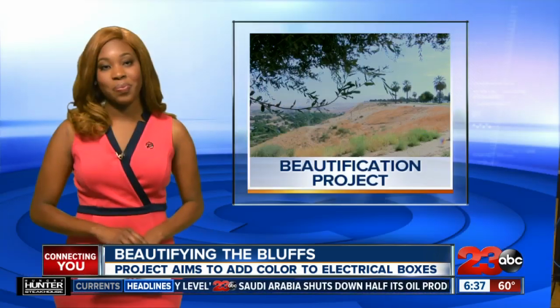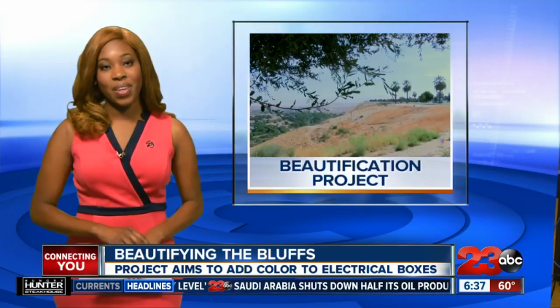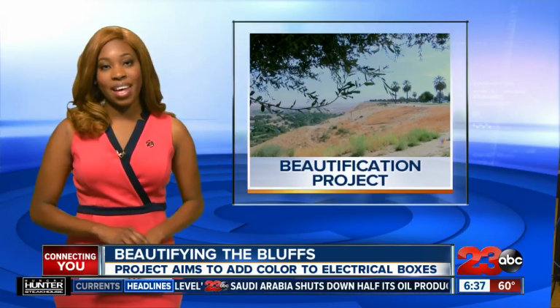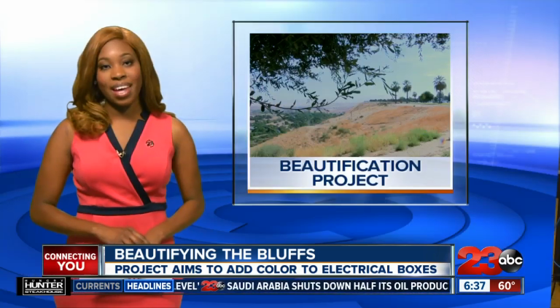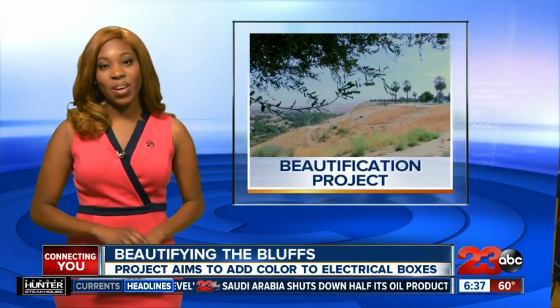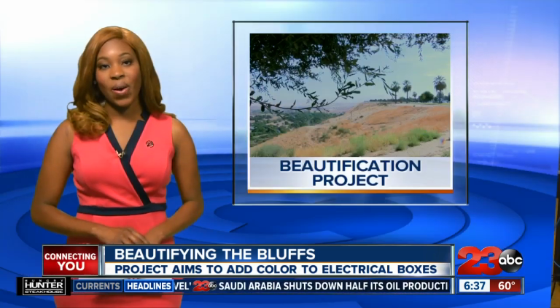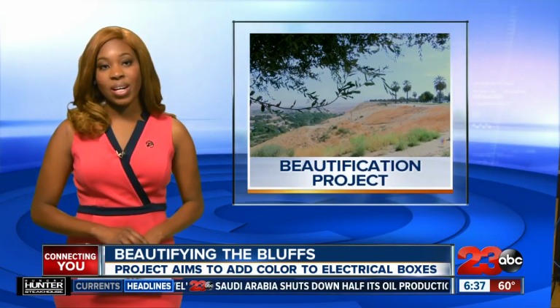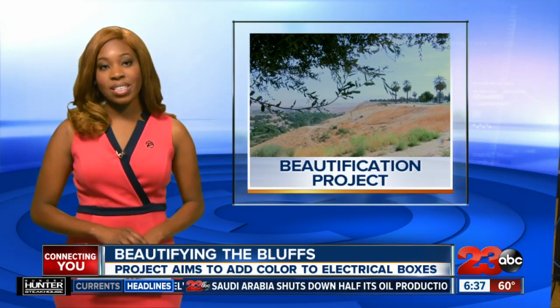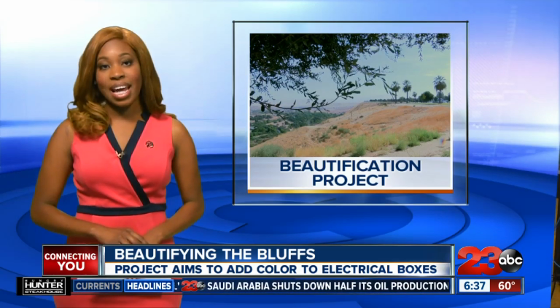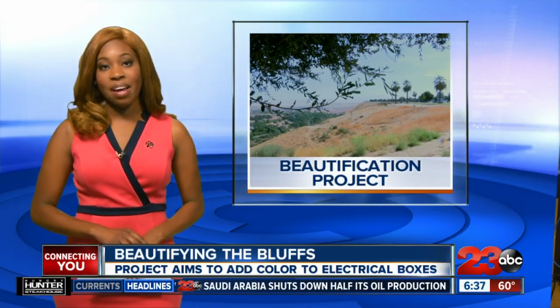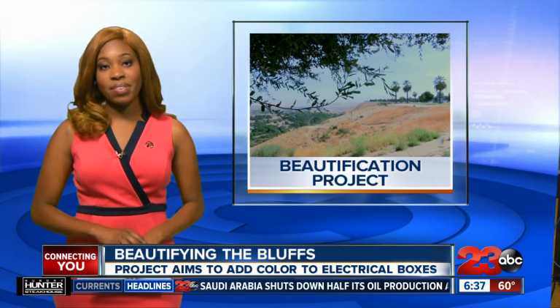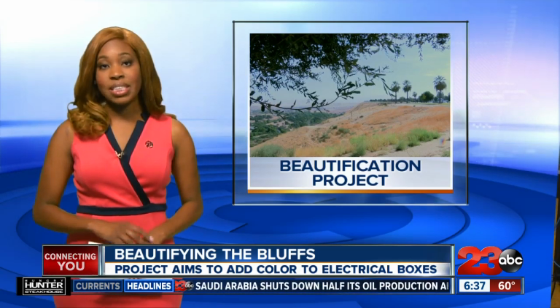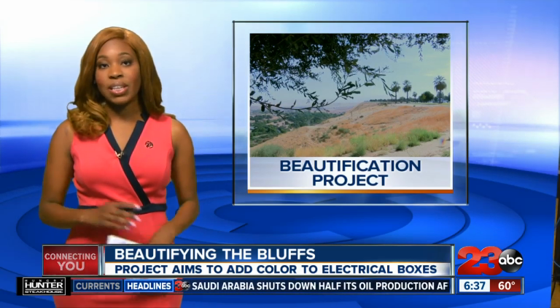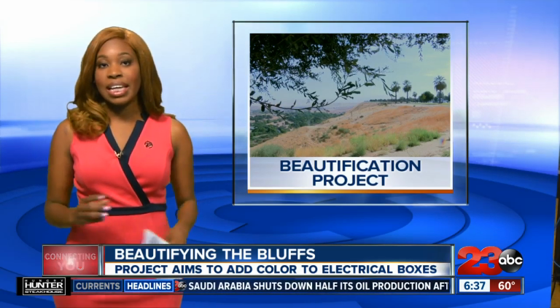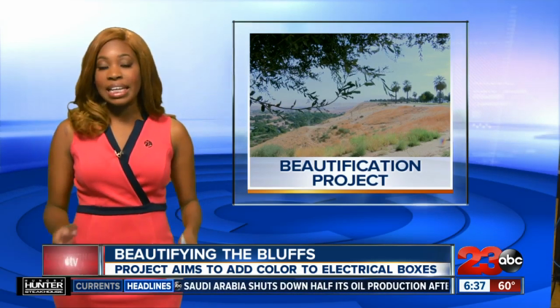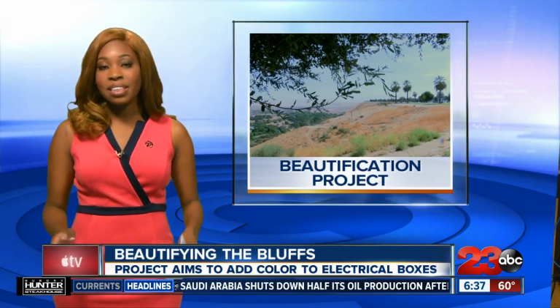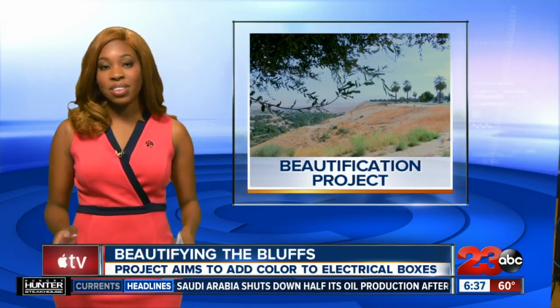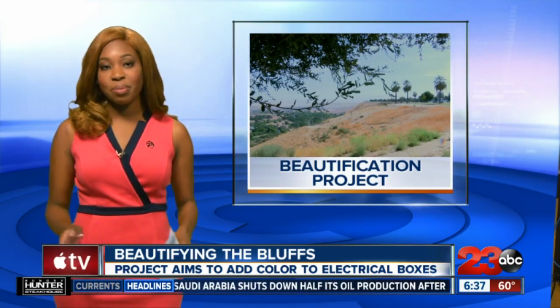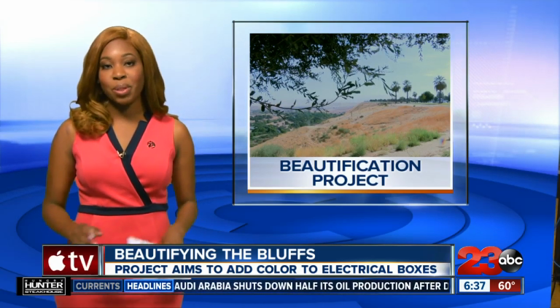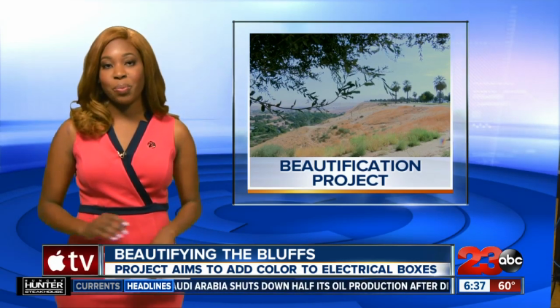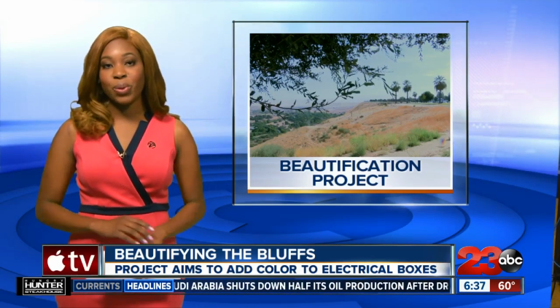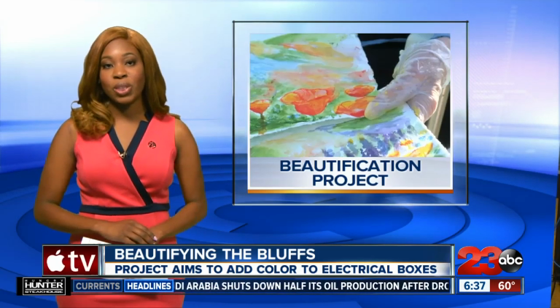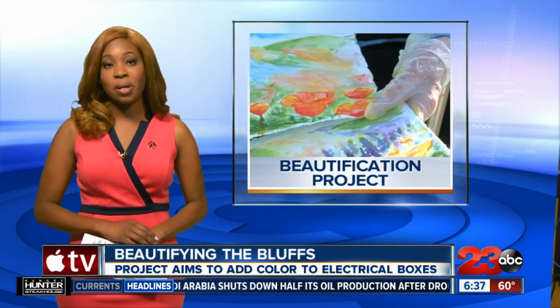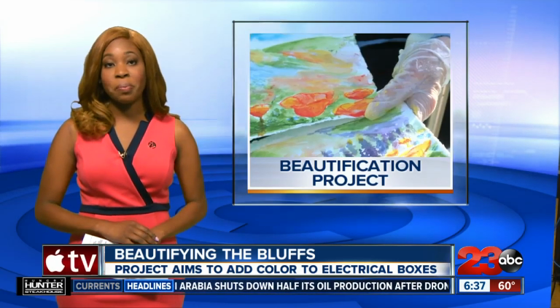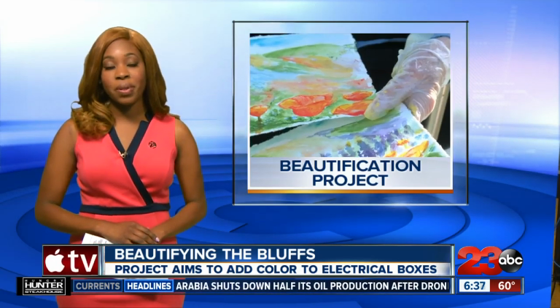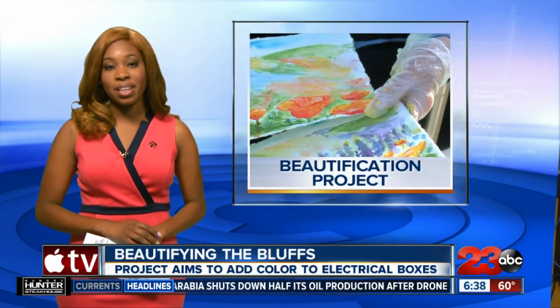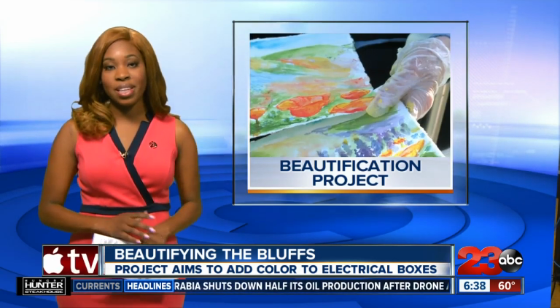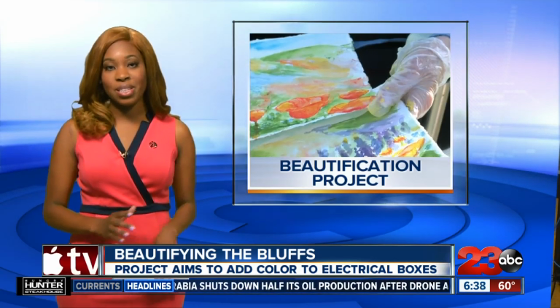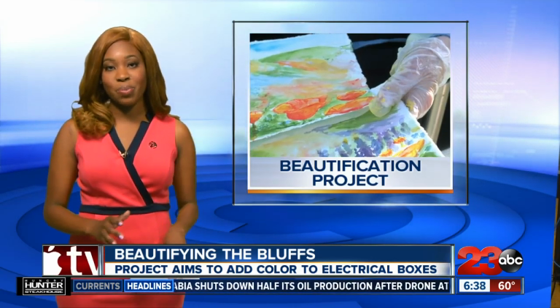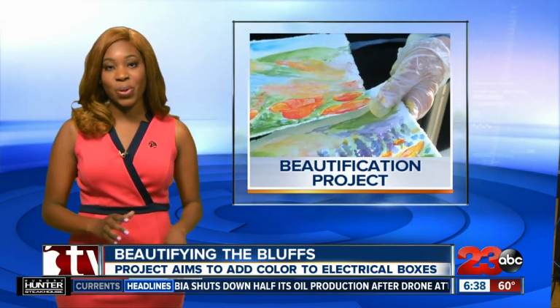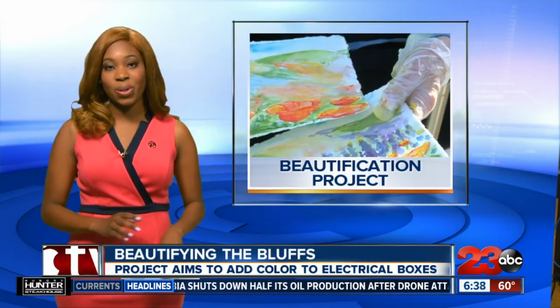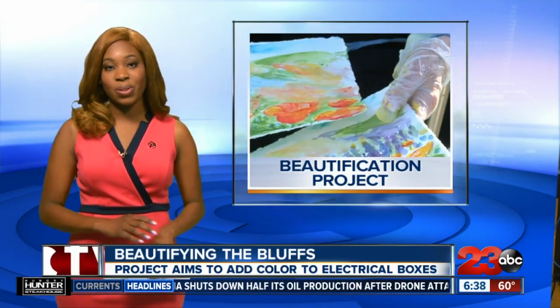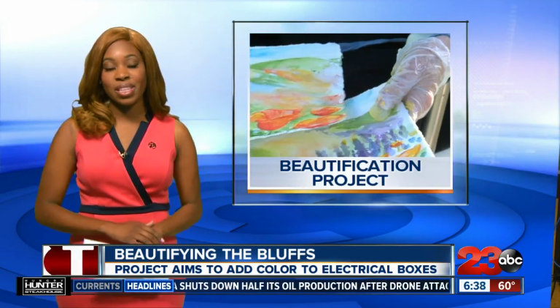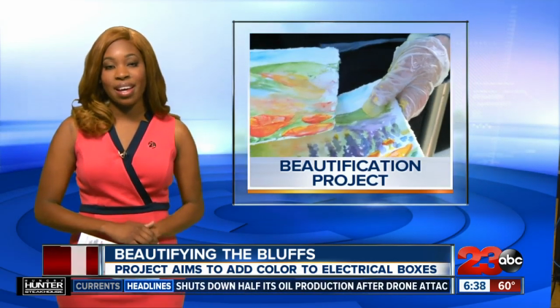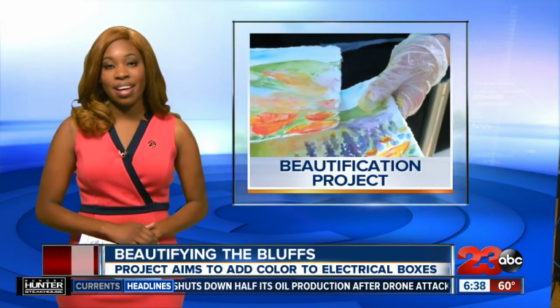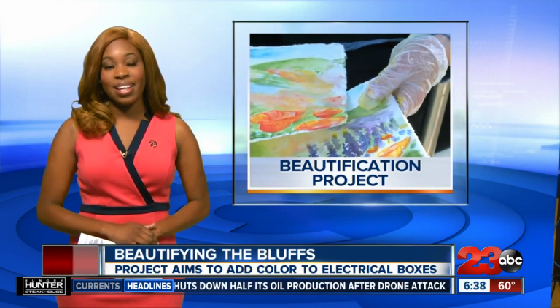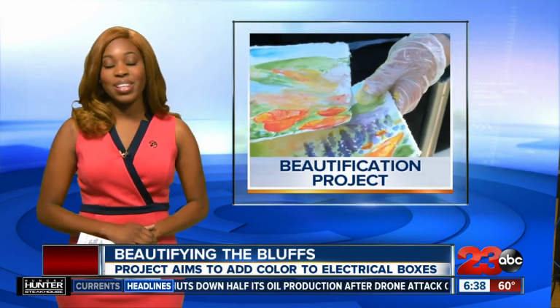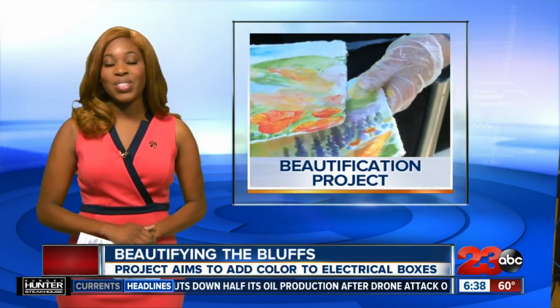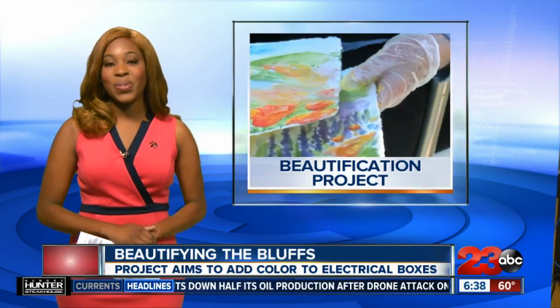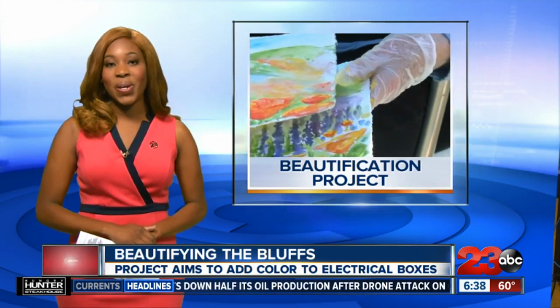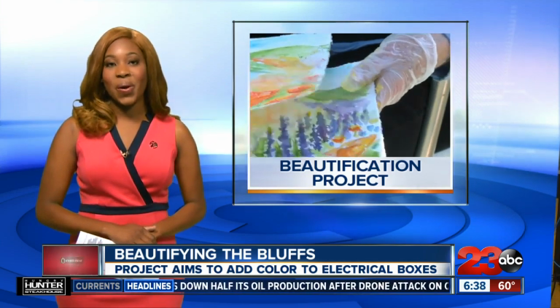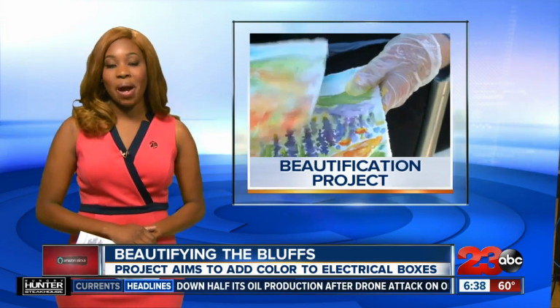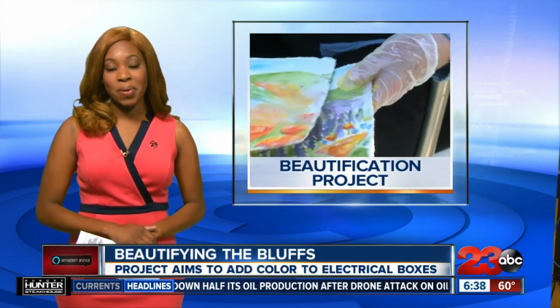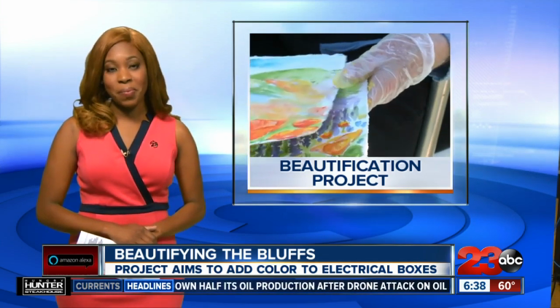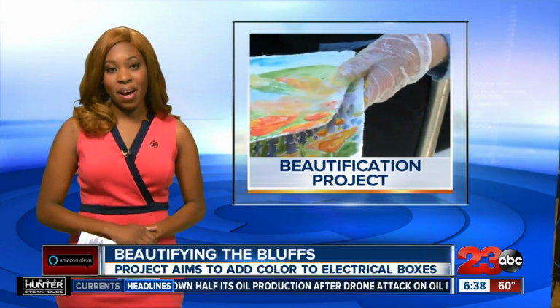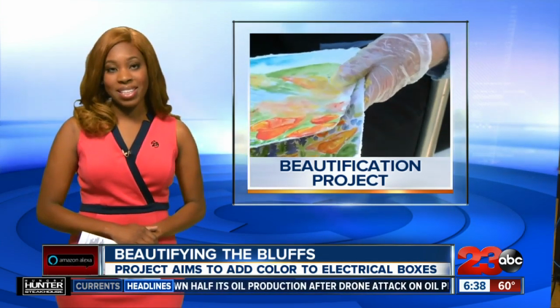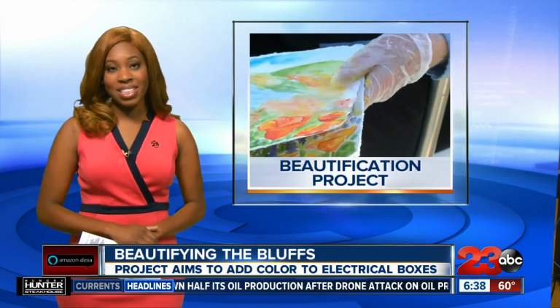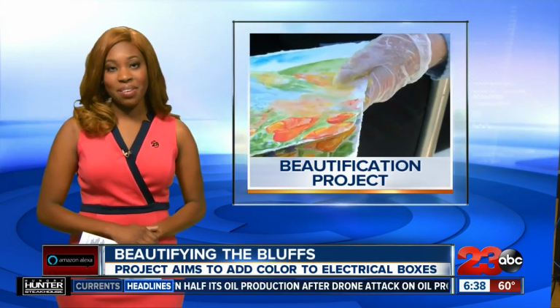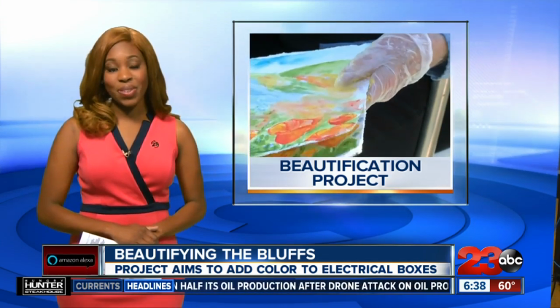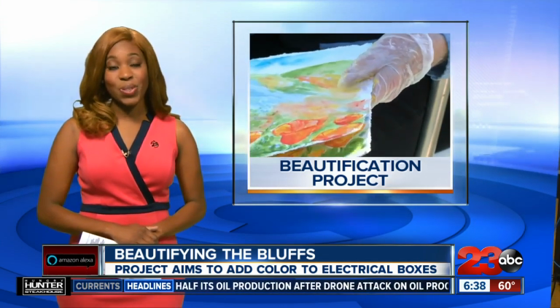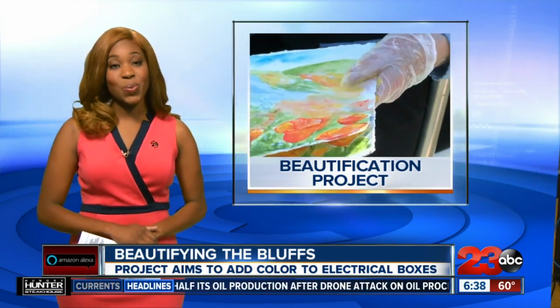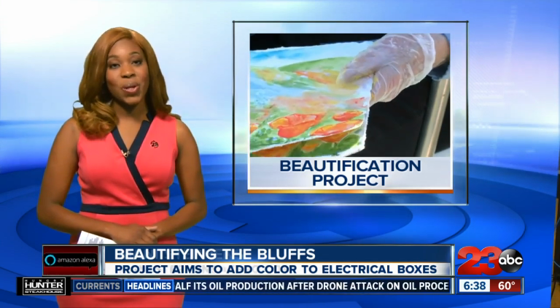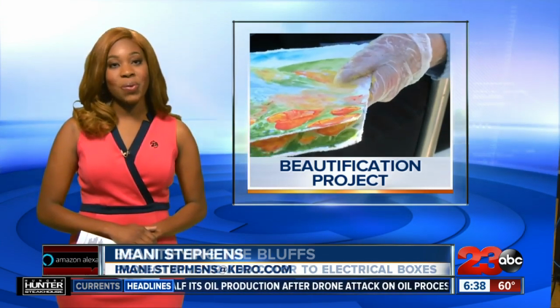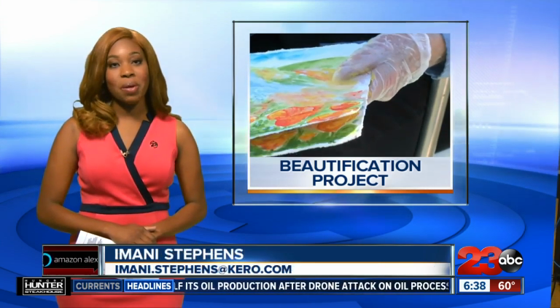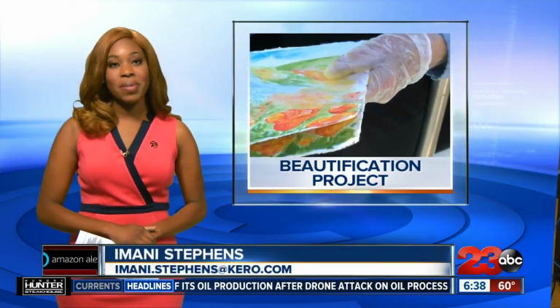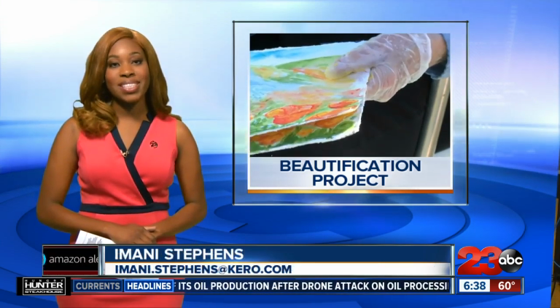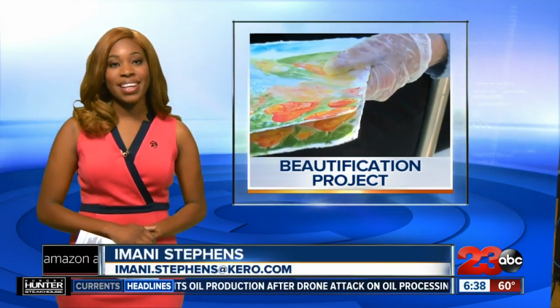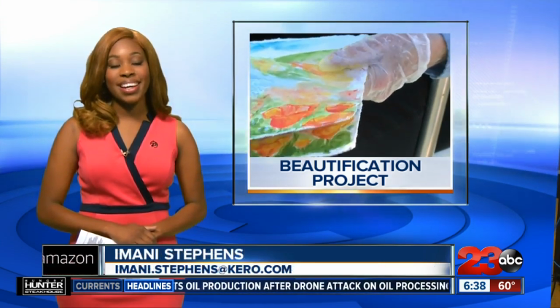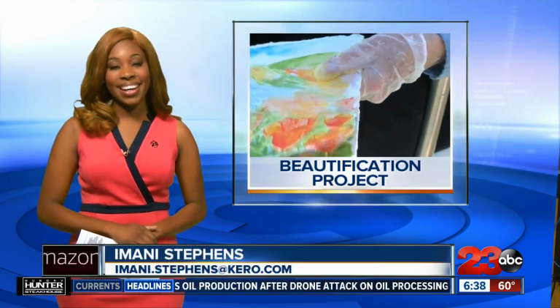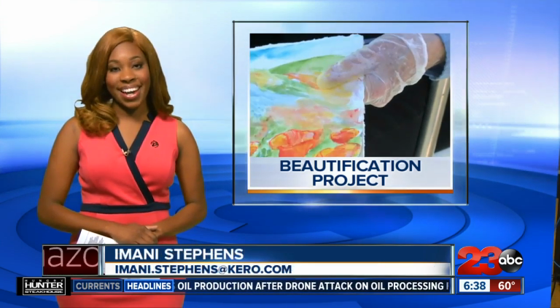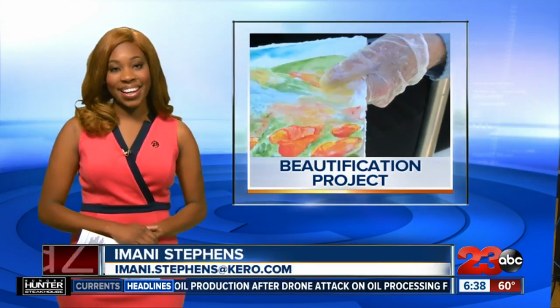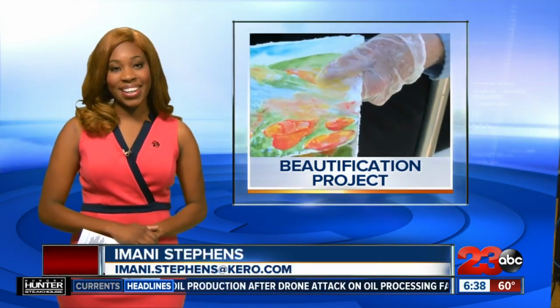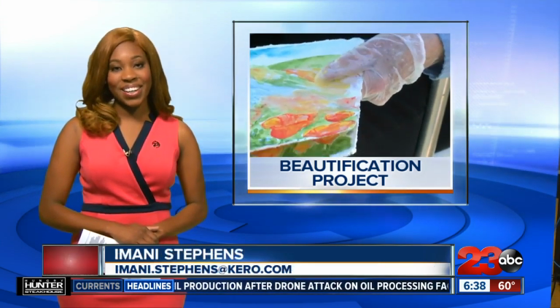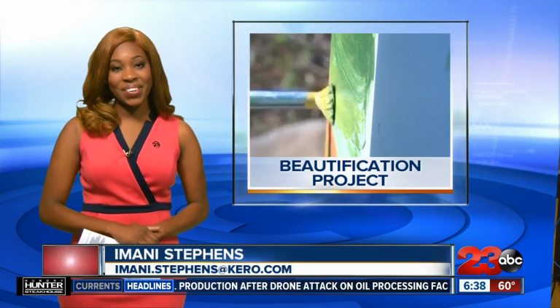The artists have until the end of September to complete these murals. In the studio, I'm Amani Stevens, 23 ABC, Connecting You.